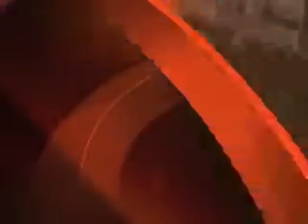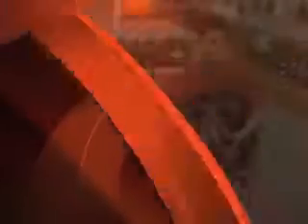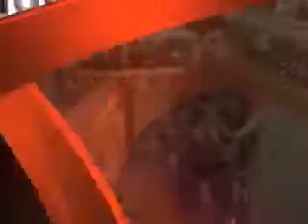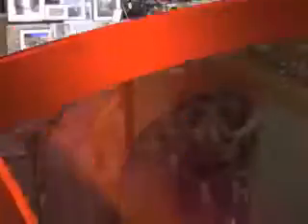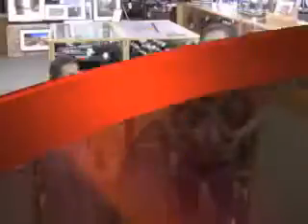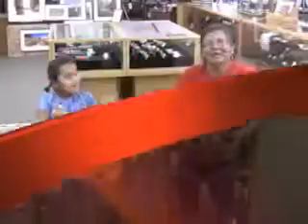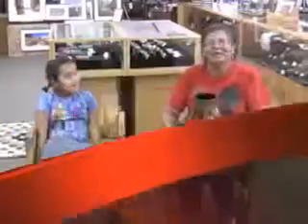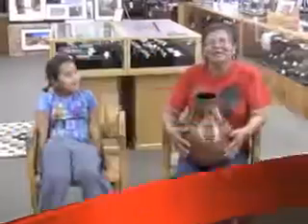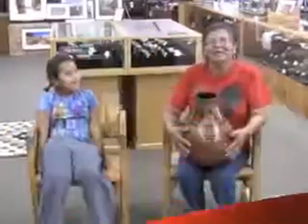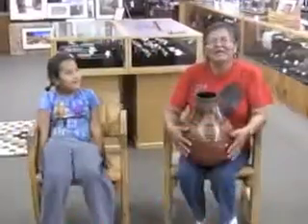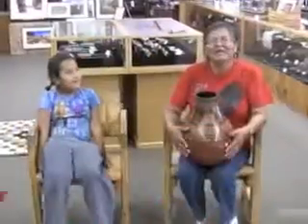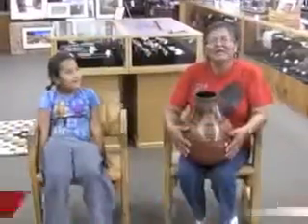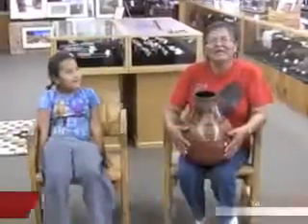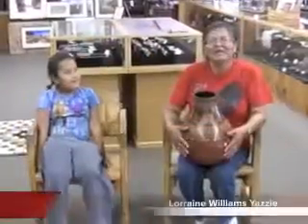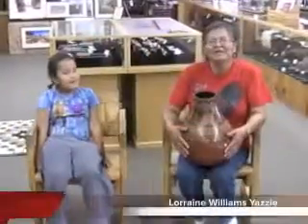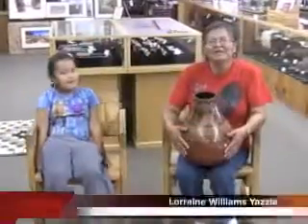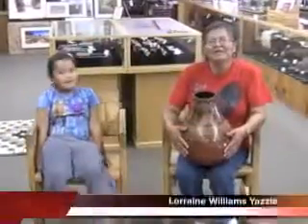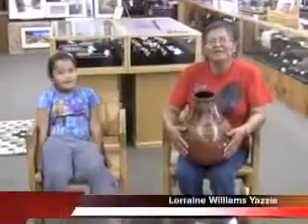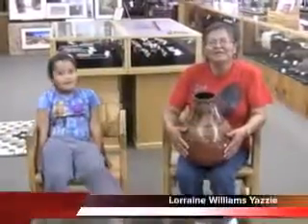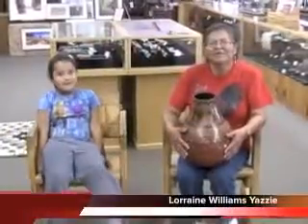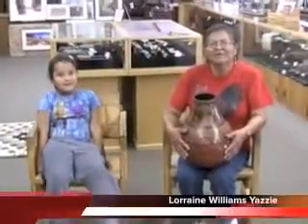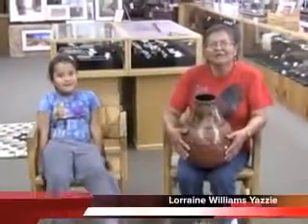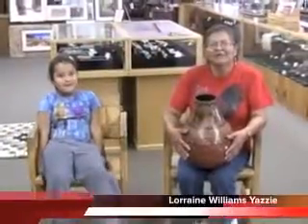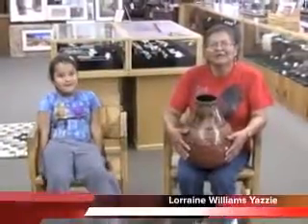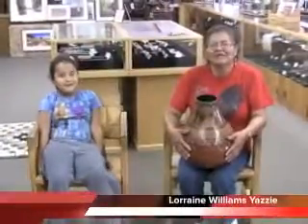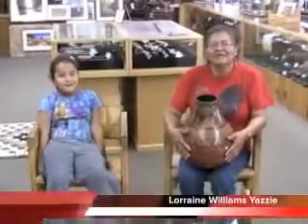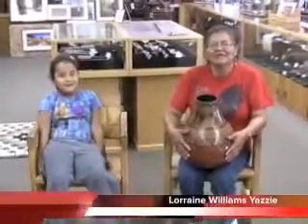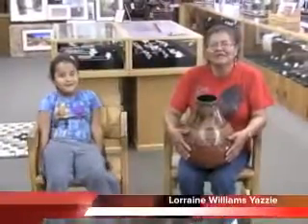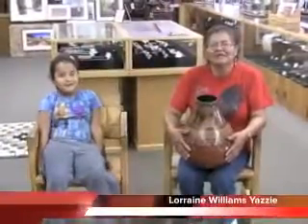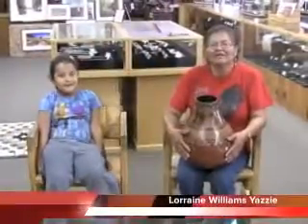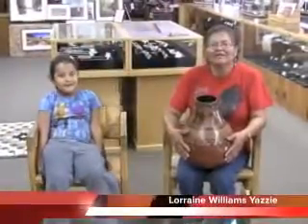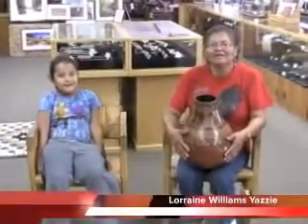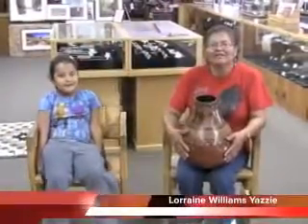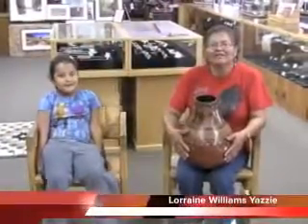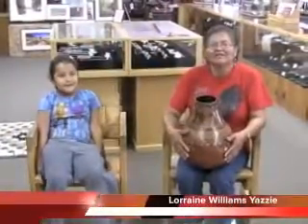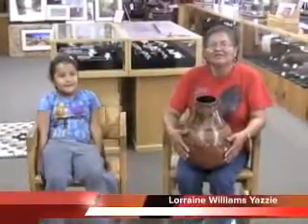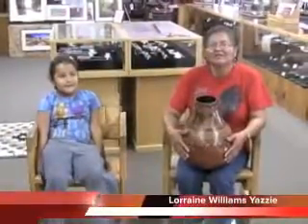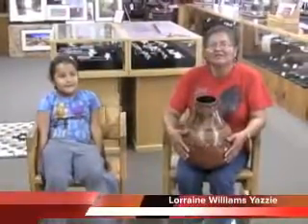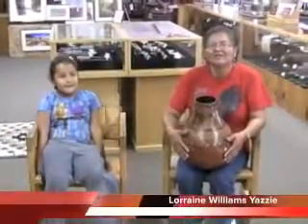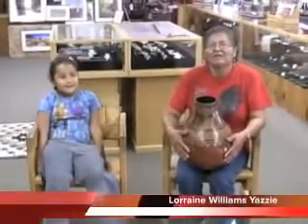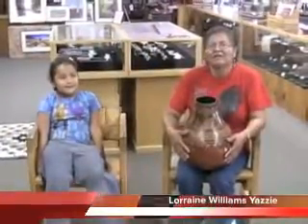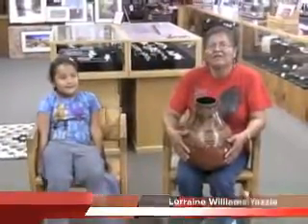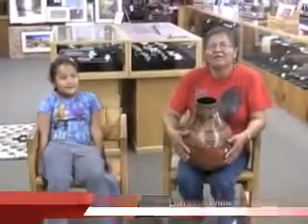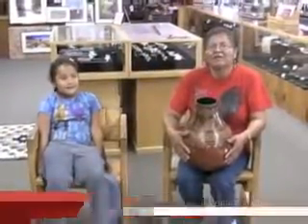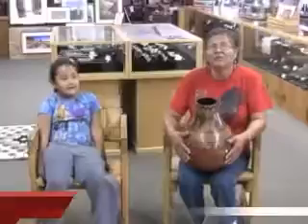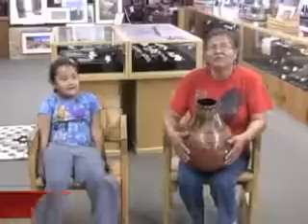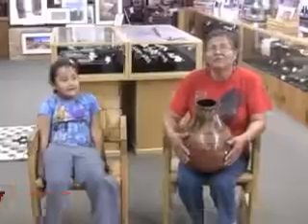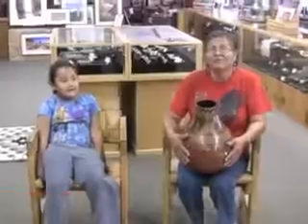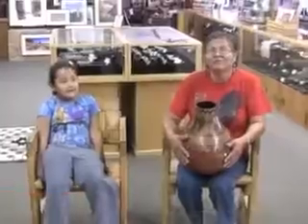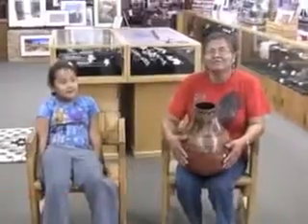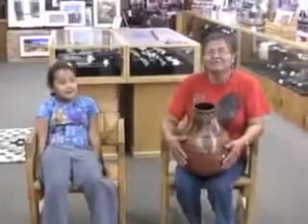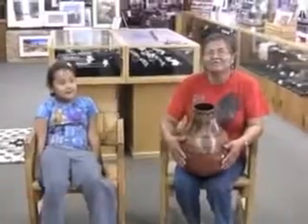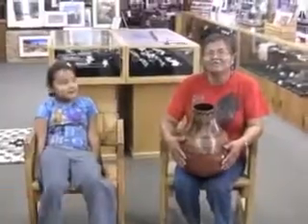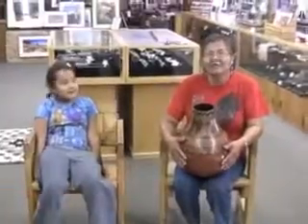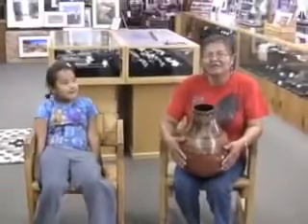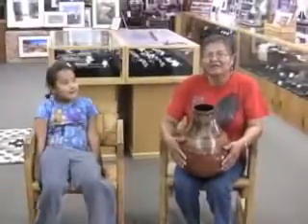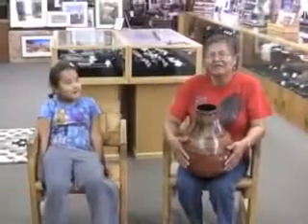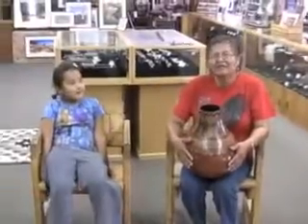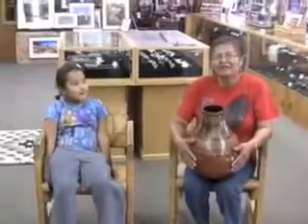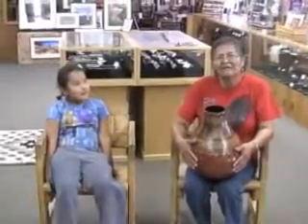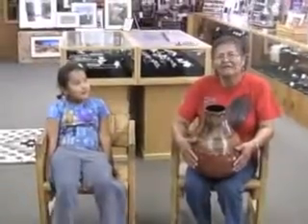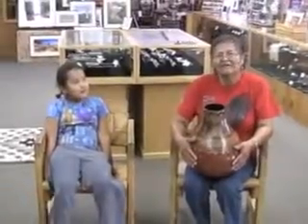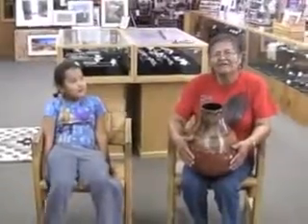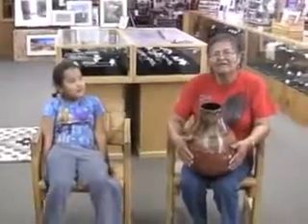Hi, my name is Lorraine Yazzie. I used to be Lorraine Williams, but I'm now a Yazzie.